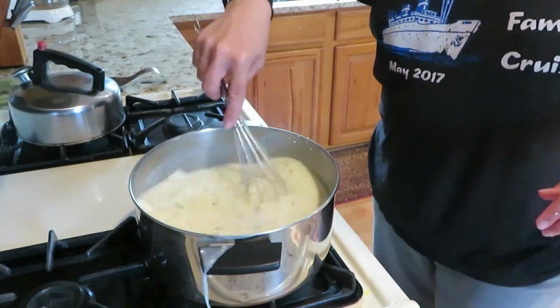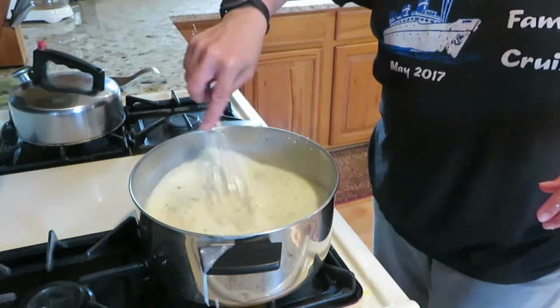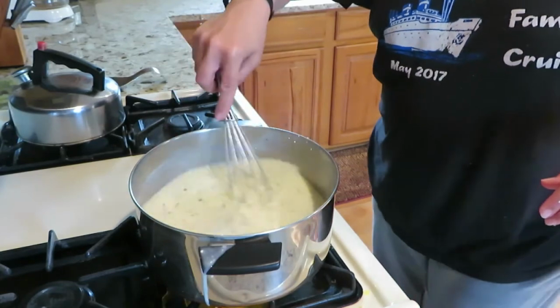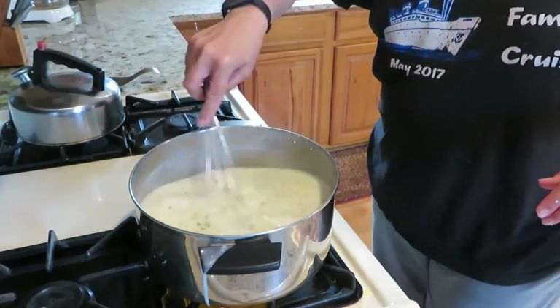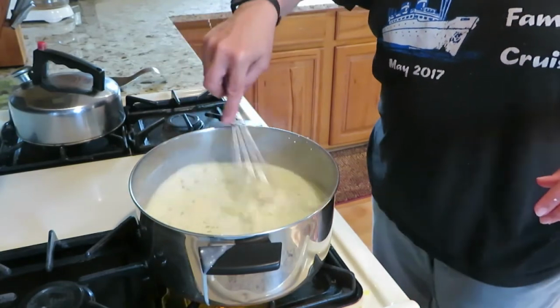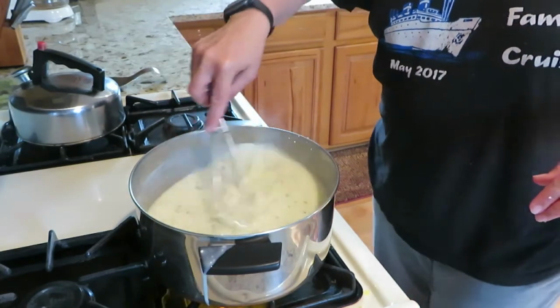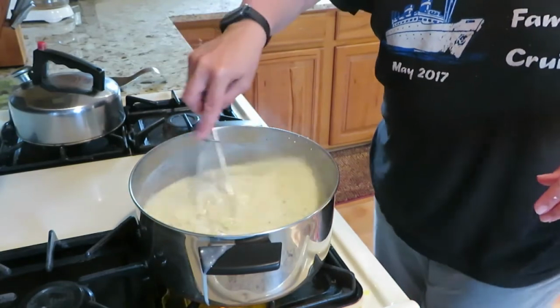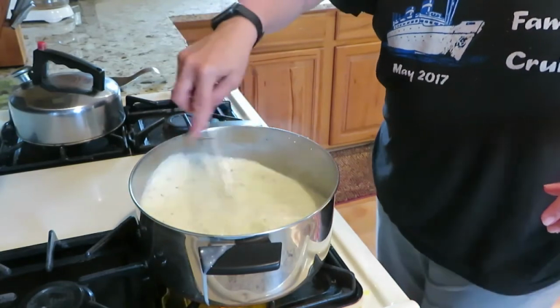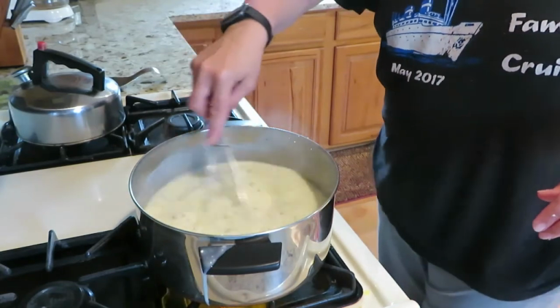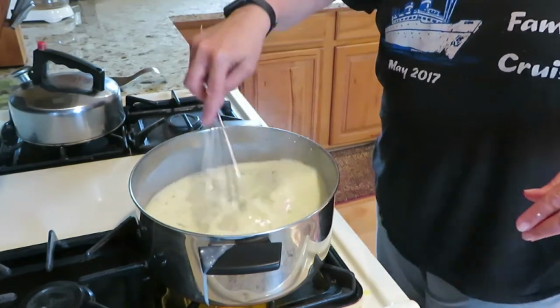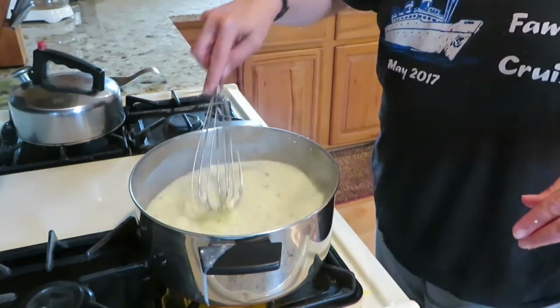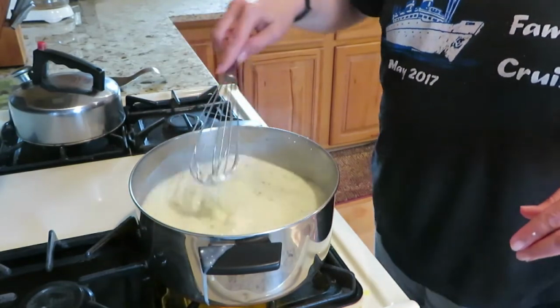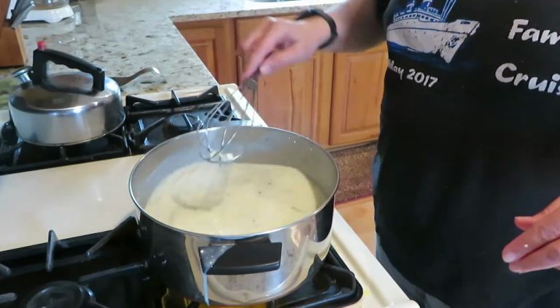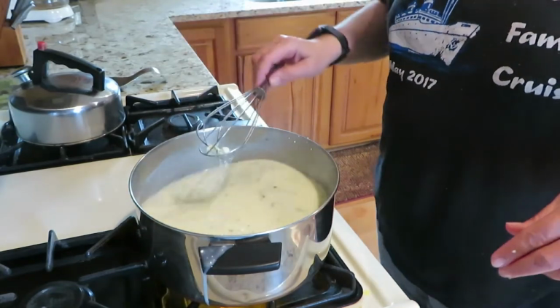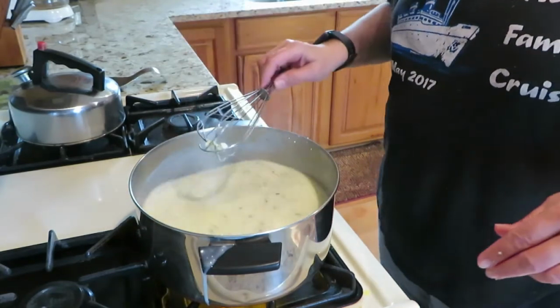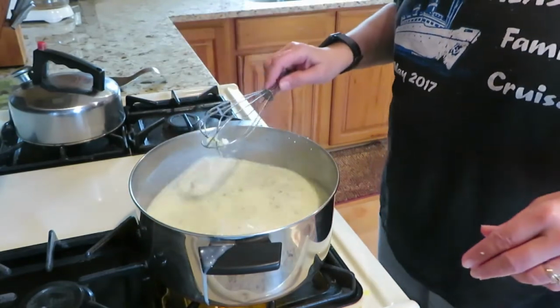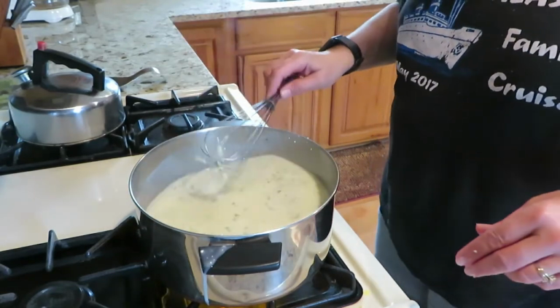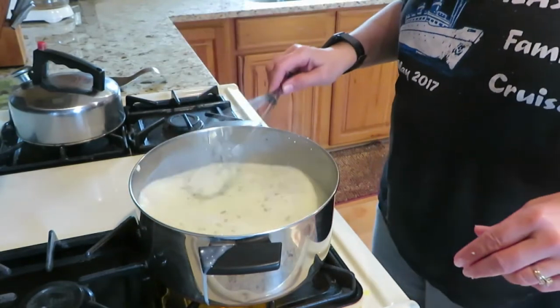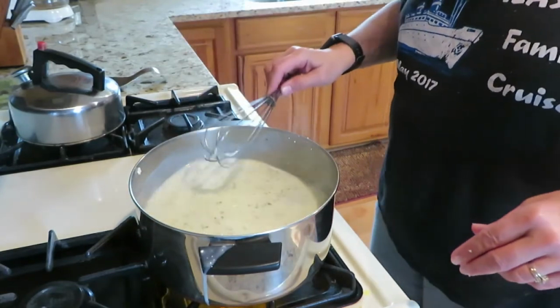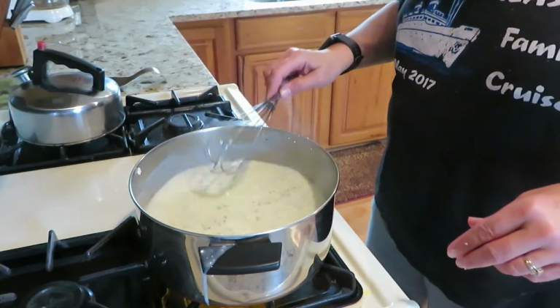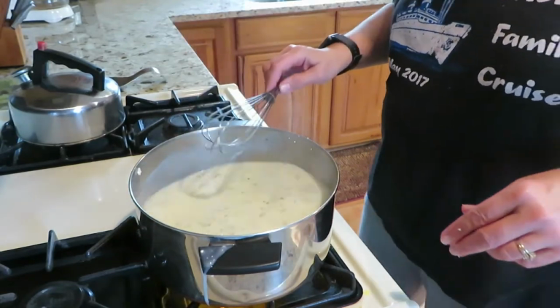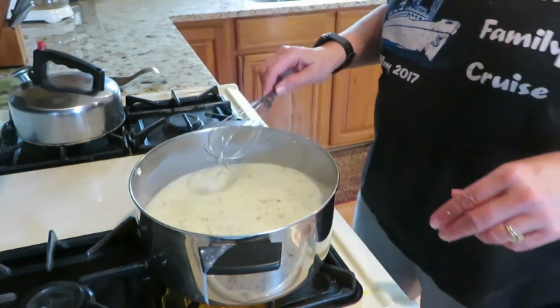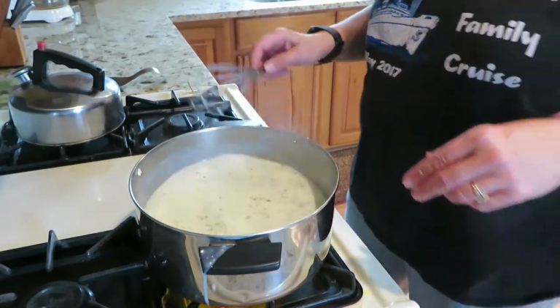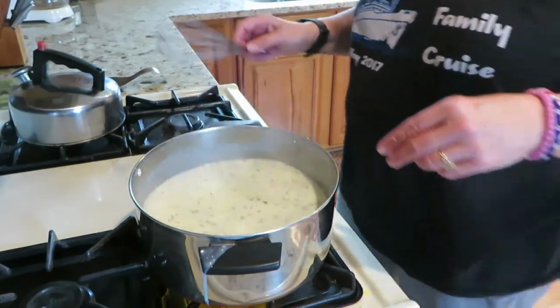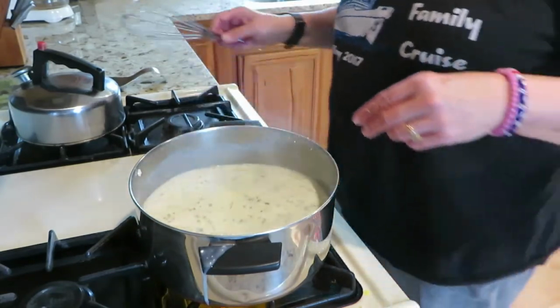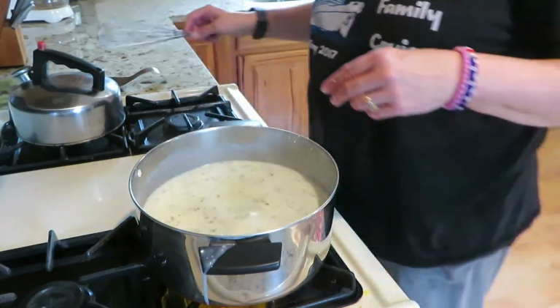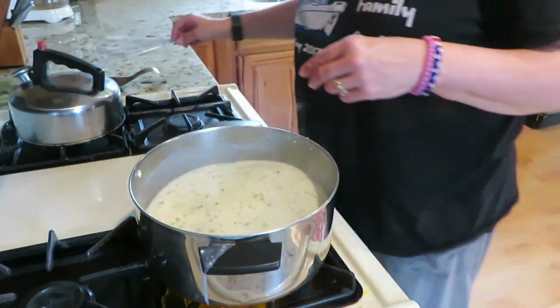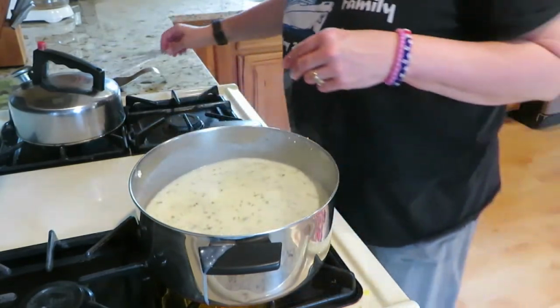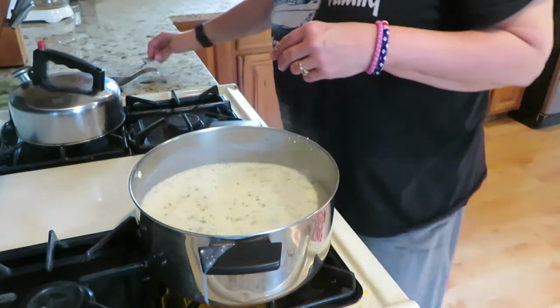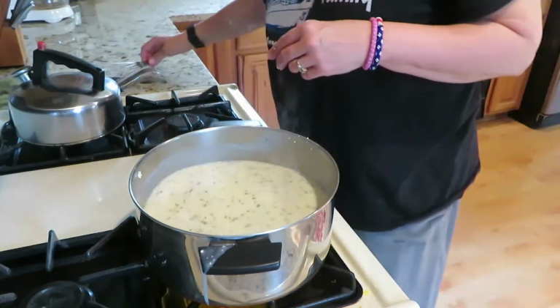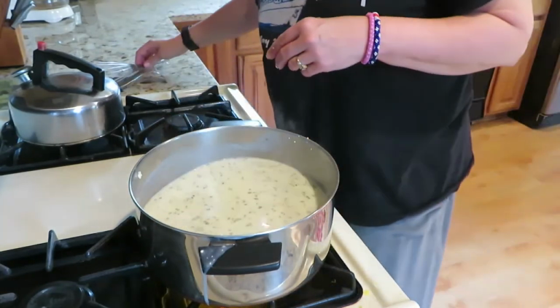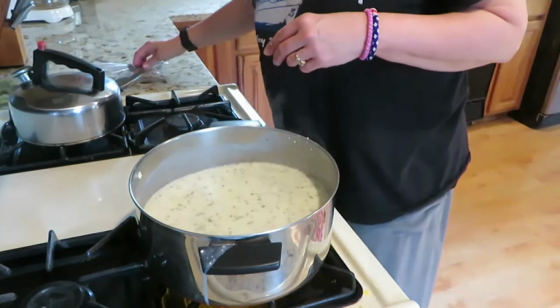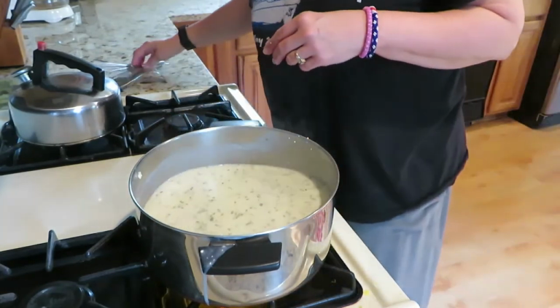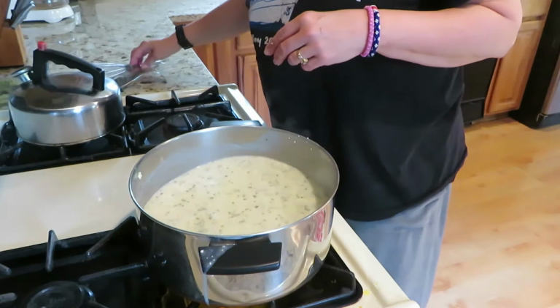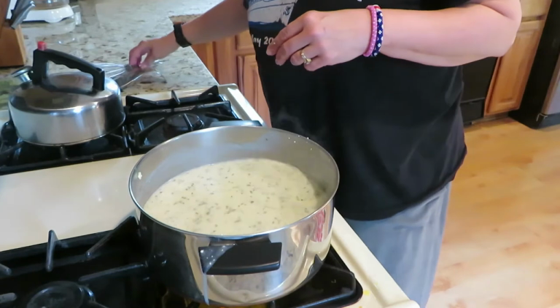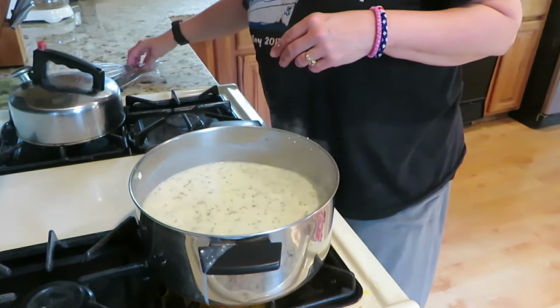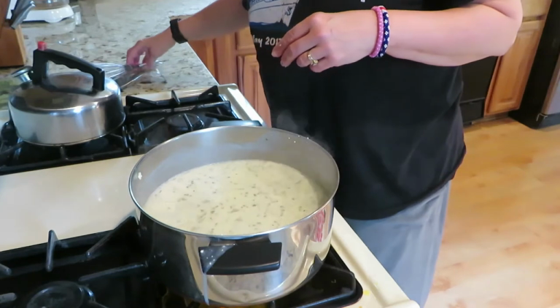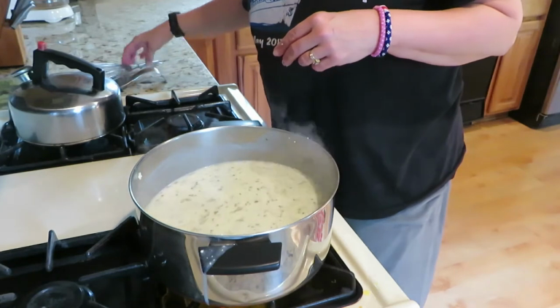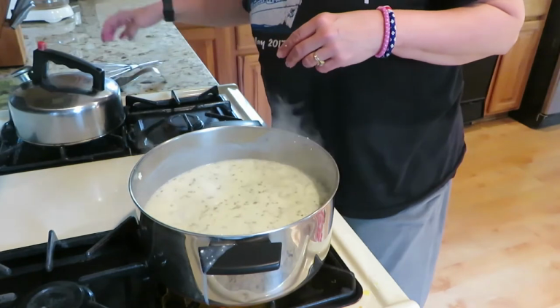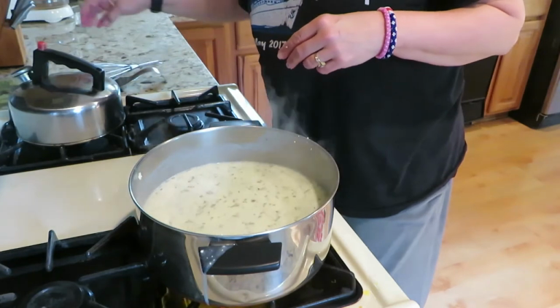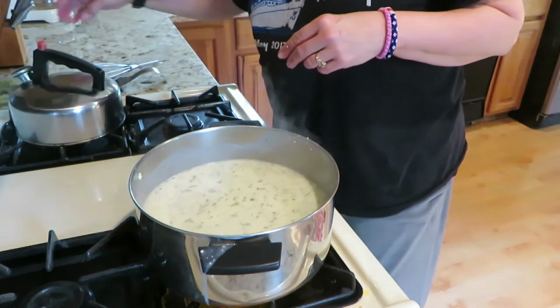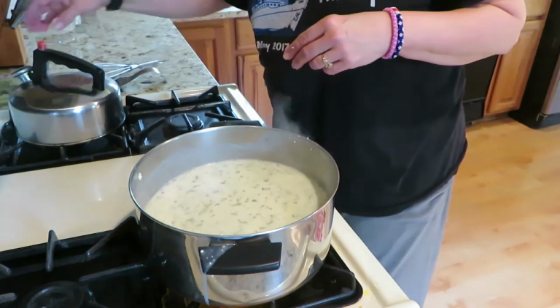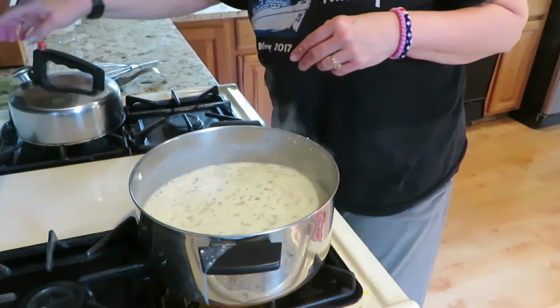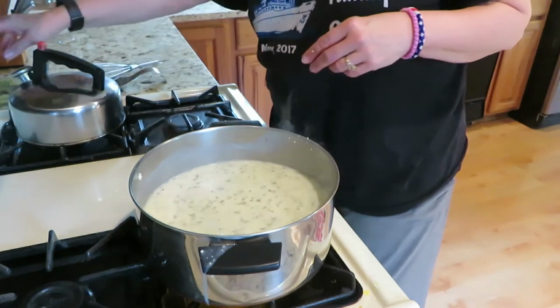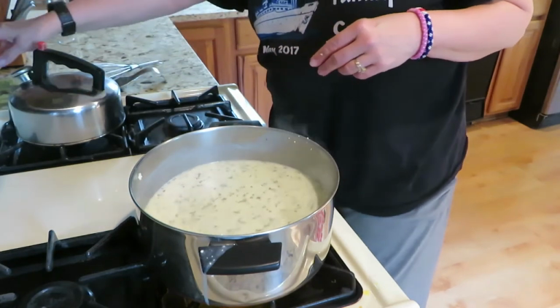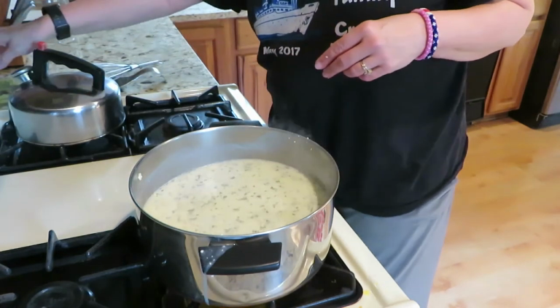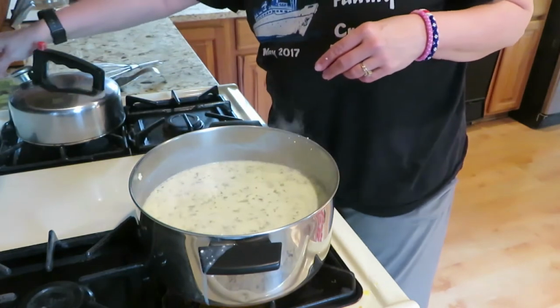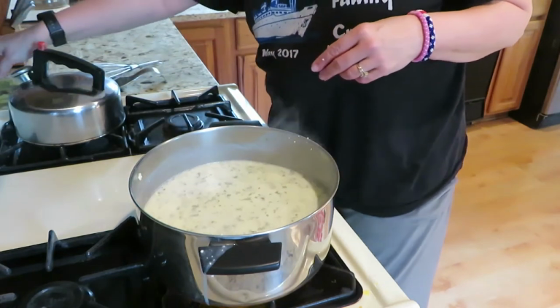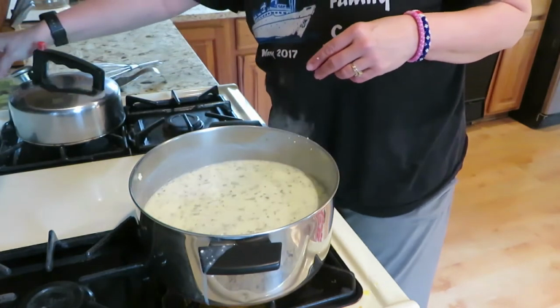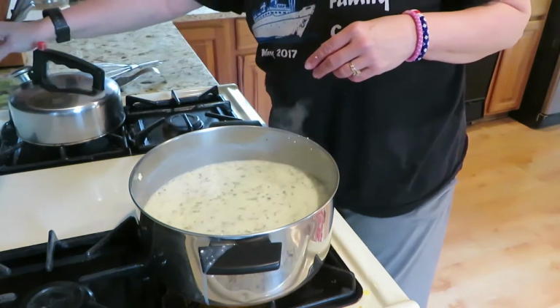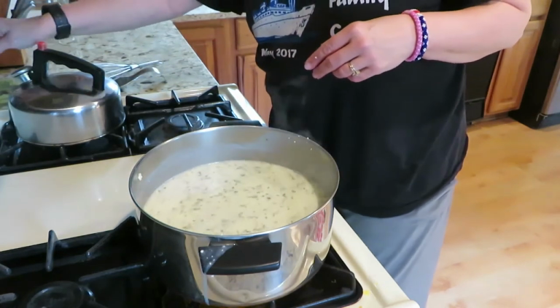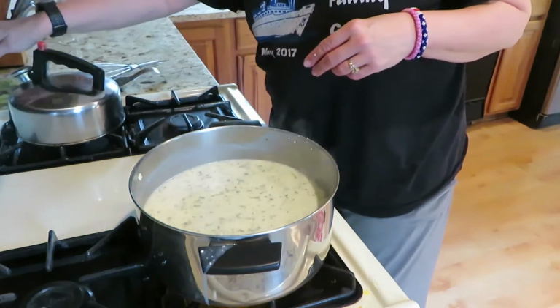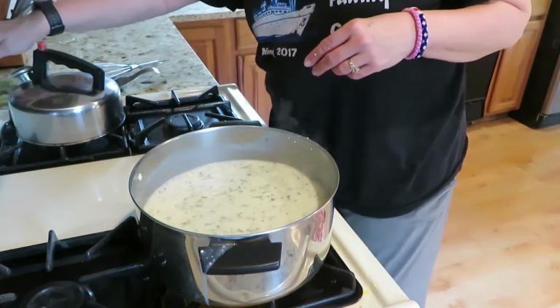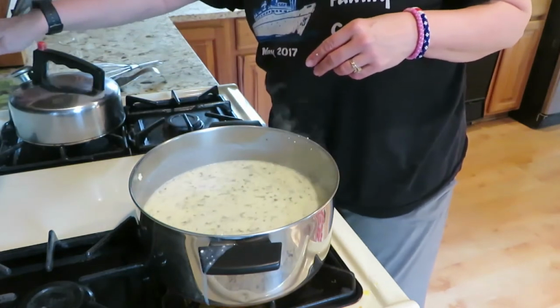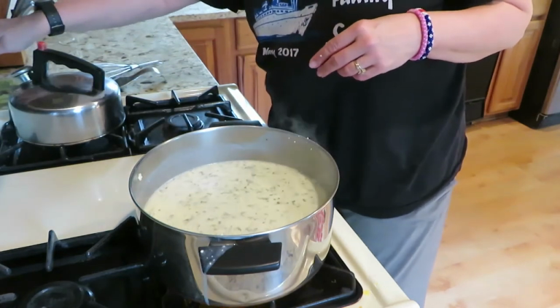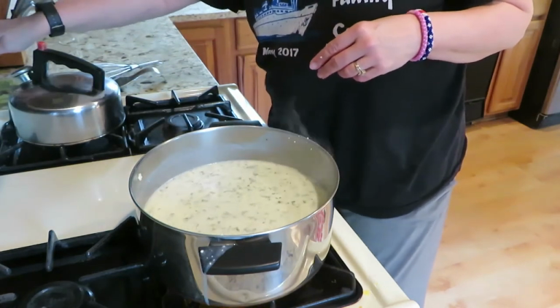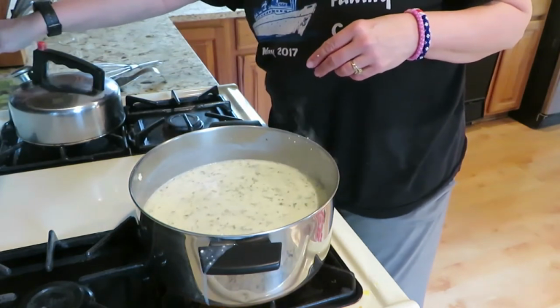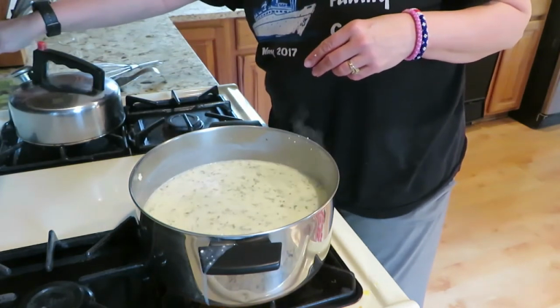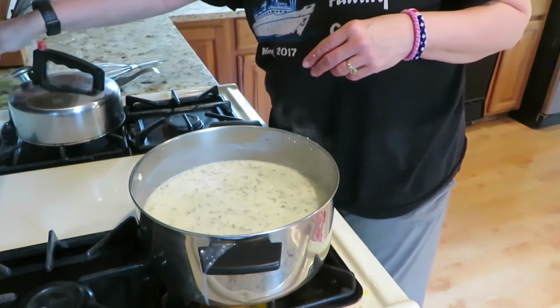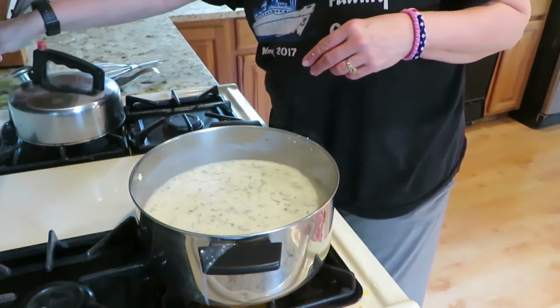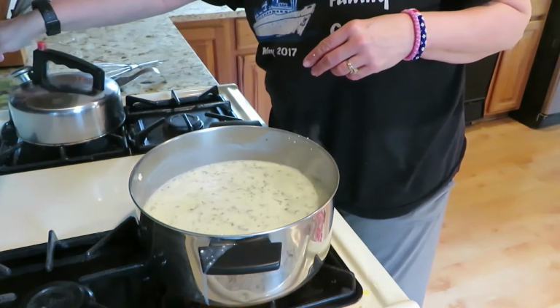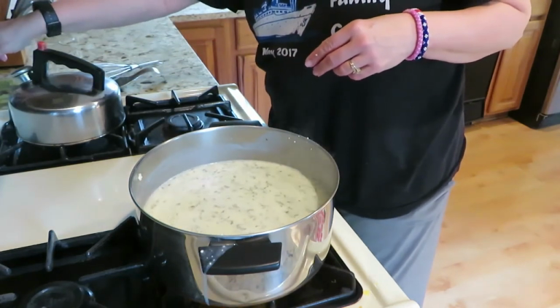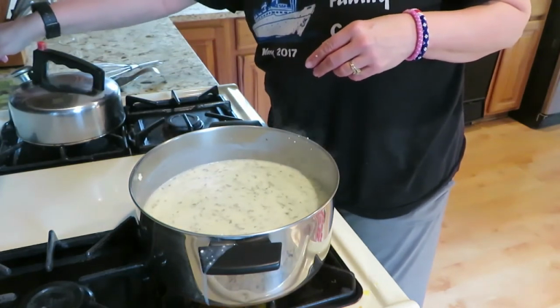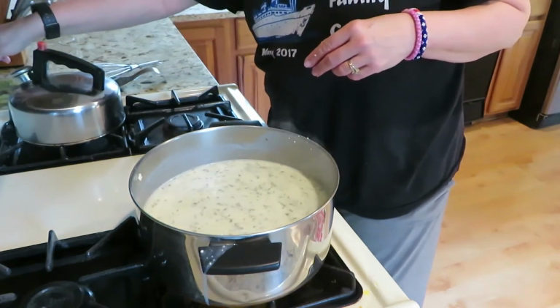Let me get it stirred up really good. Oops, got a little spill. Let me put my timer on for 15 minutes.